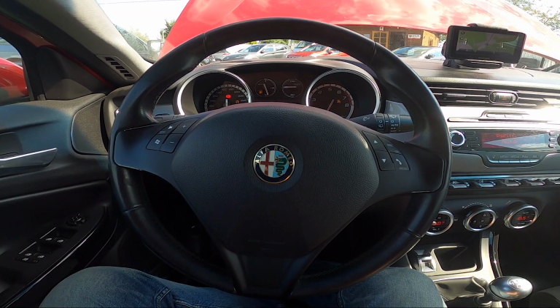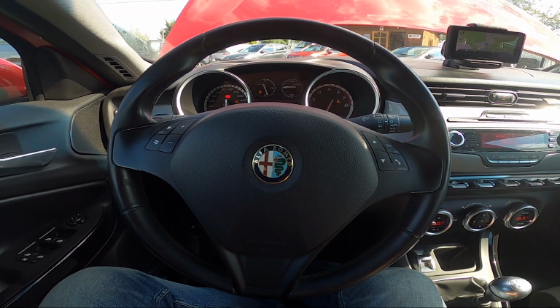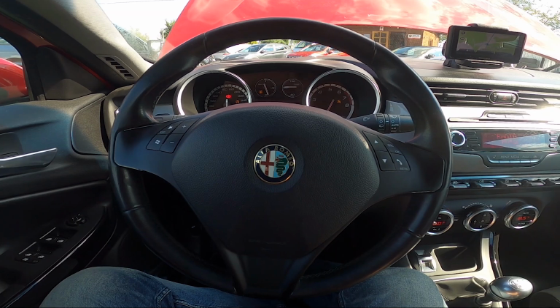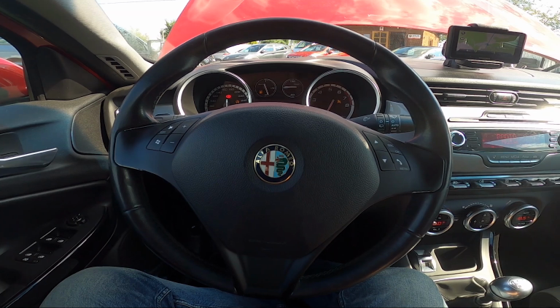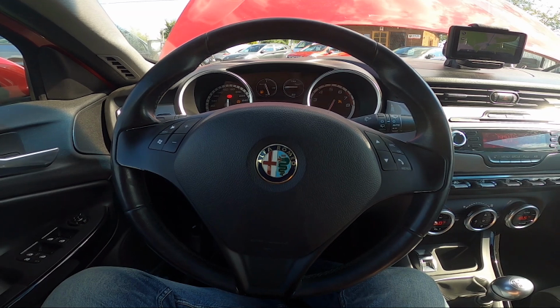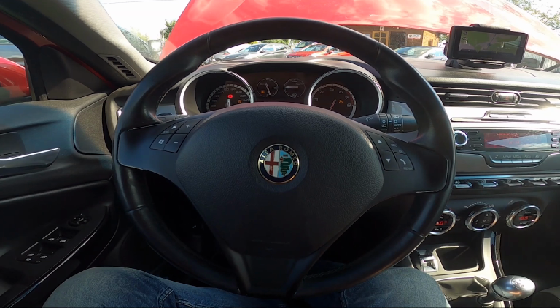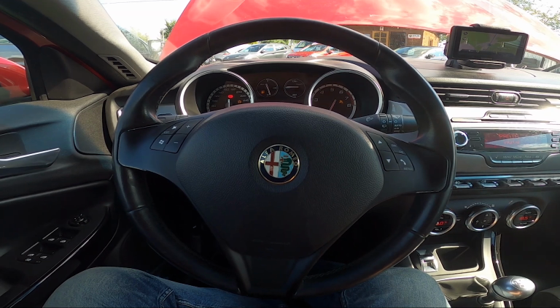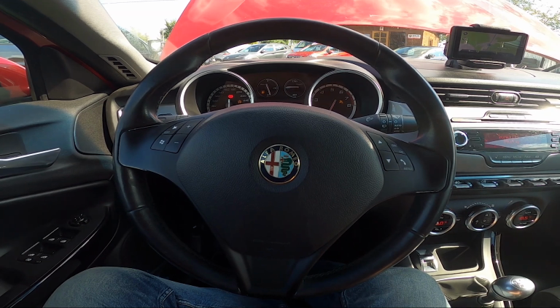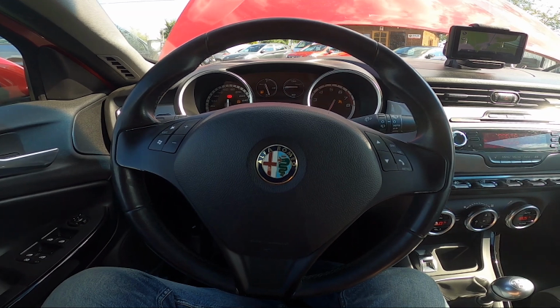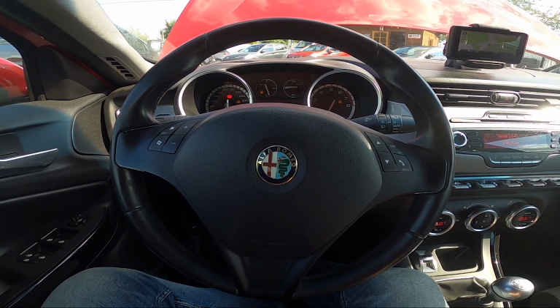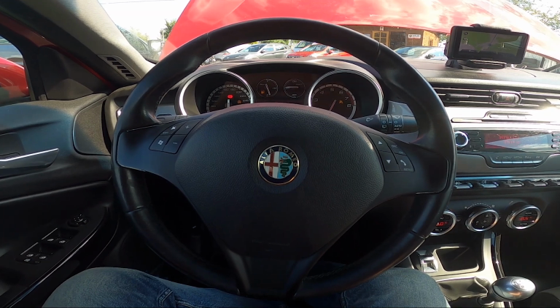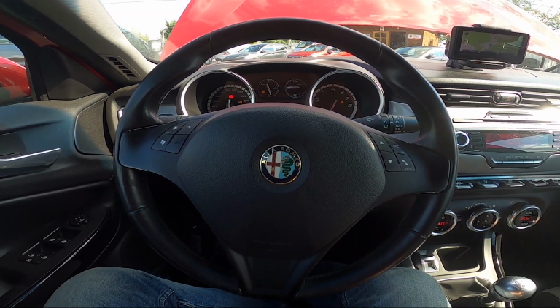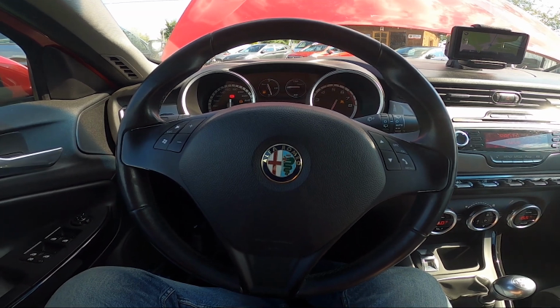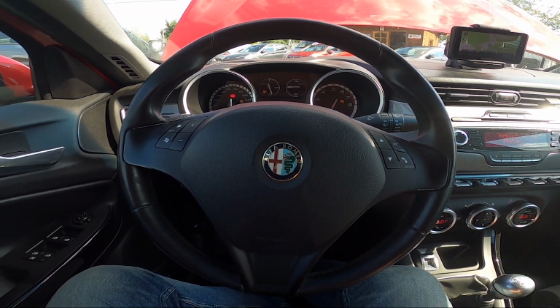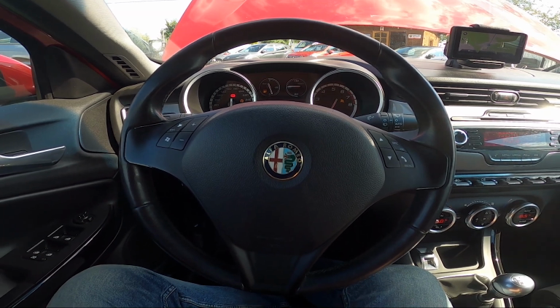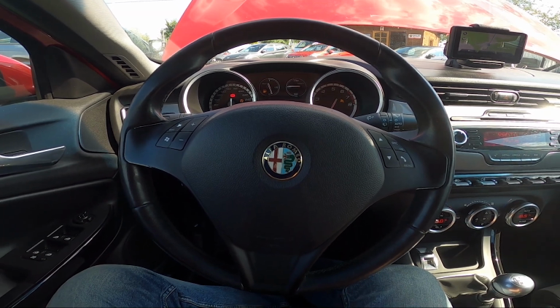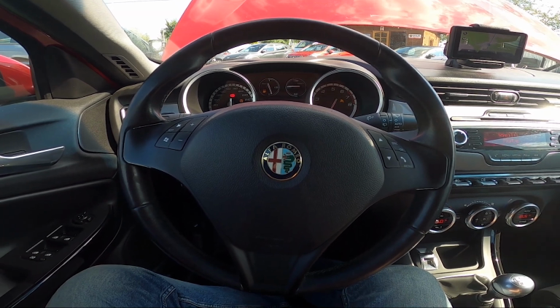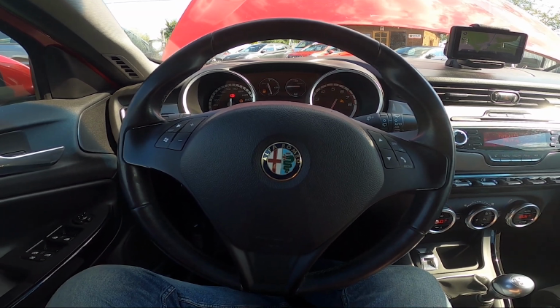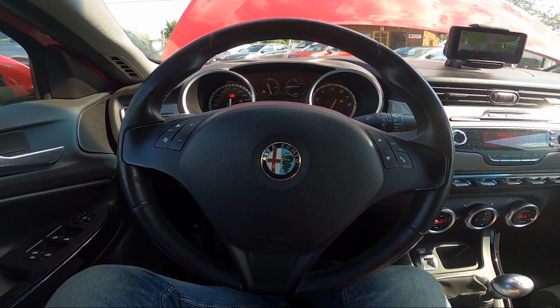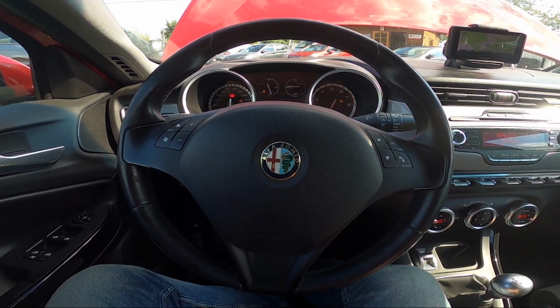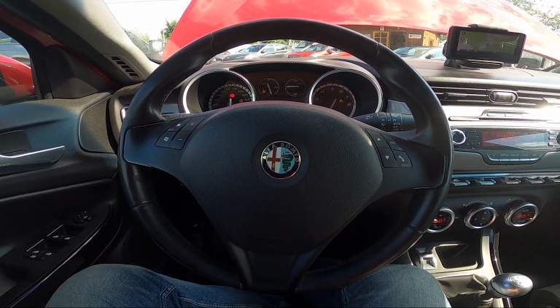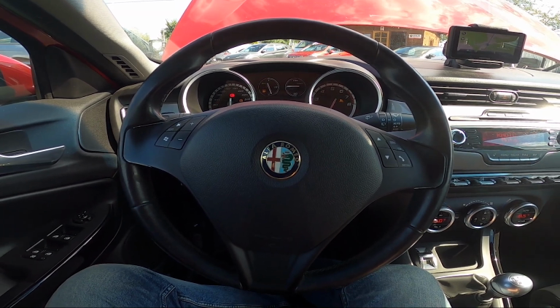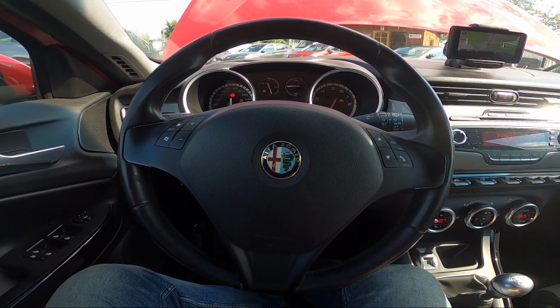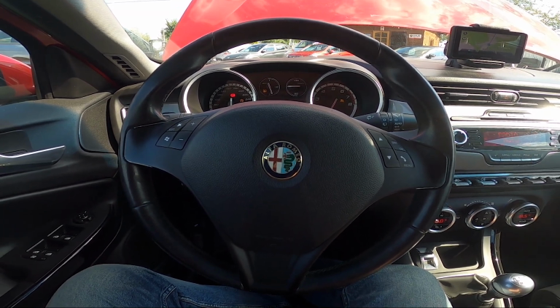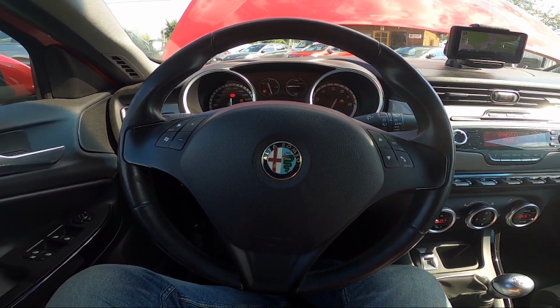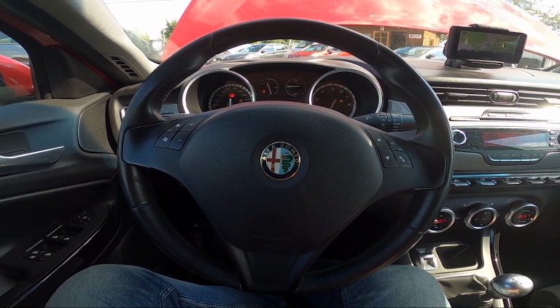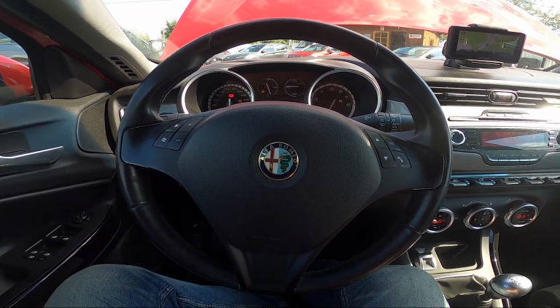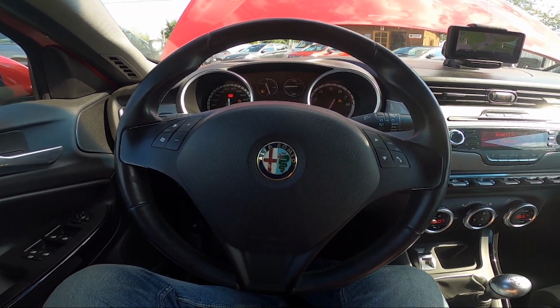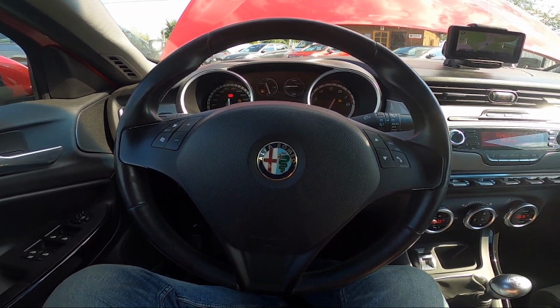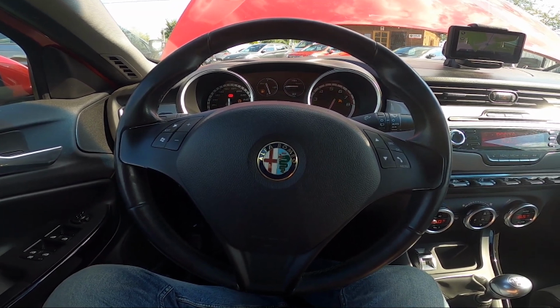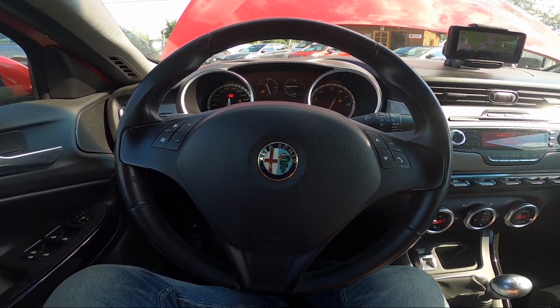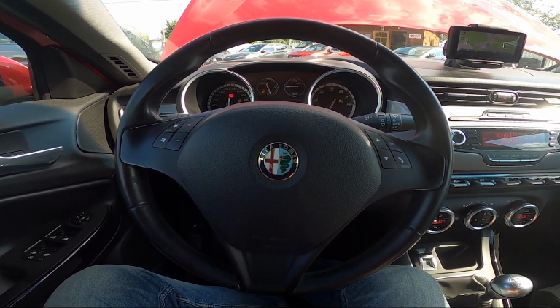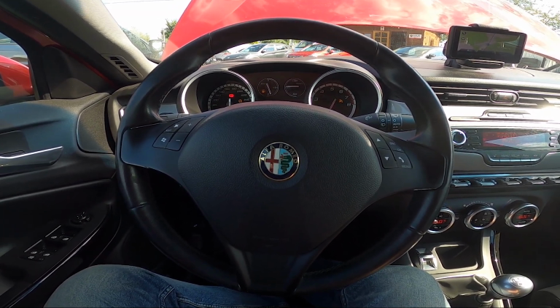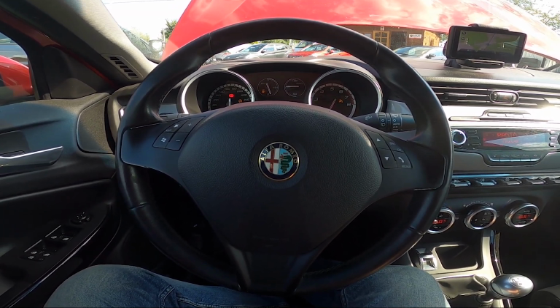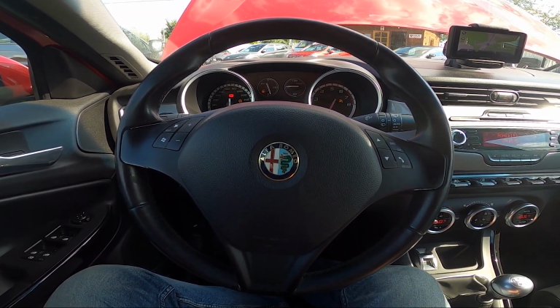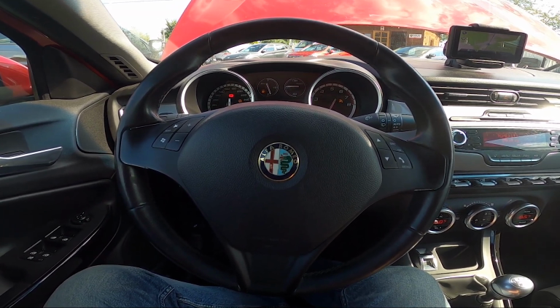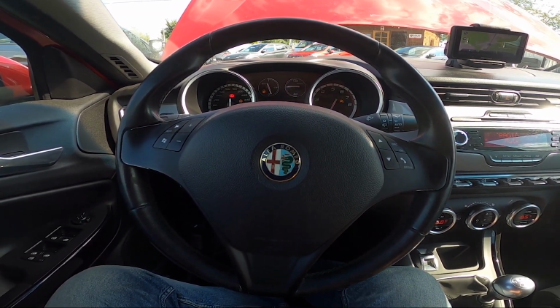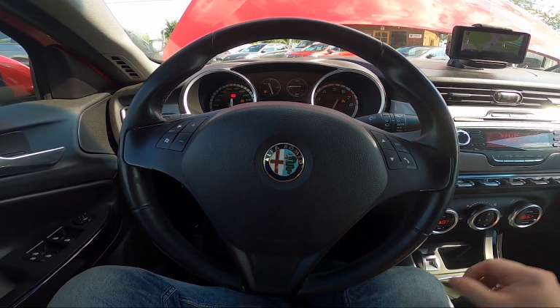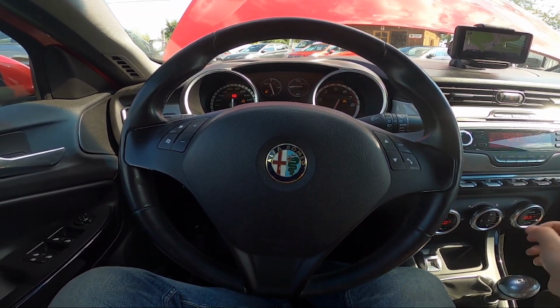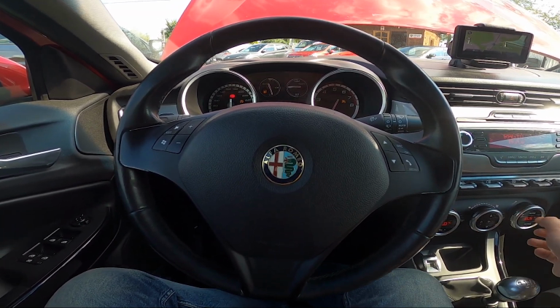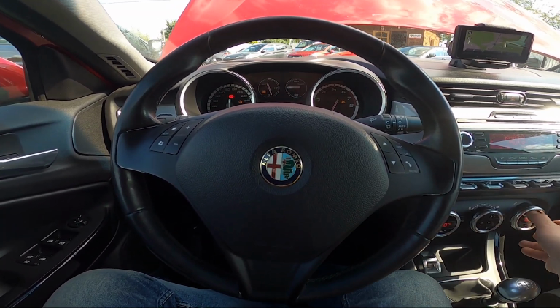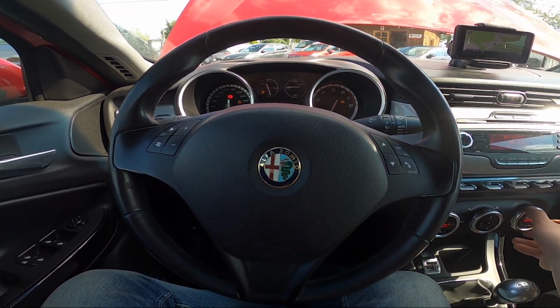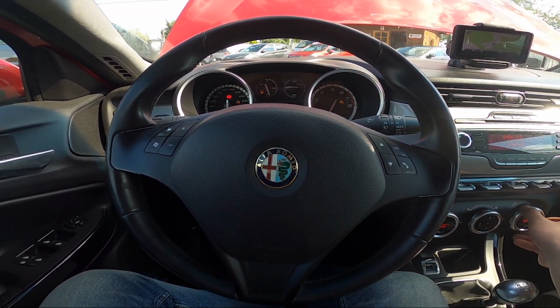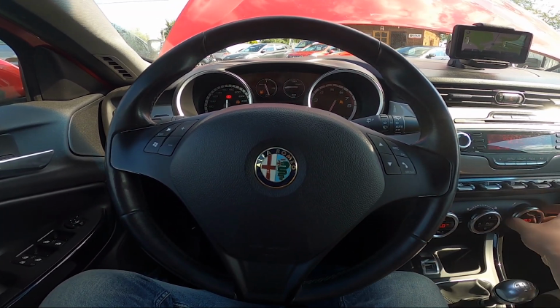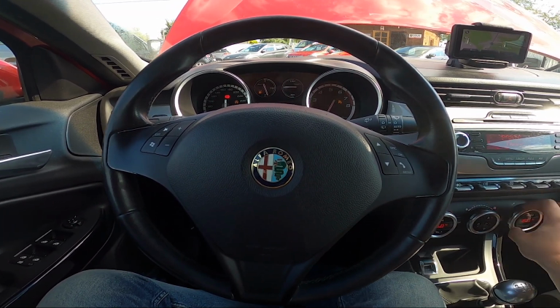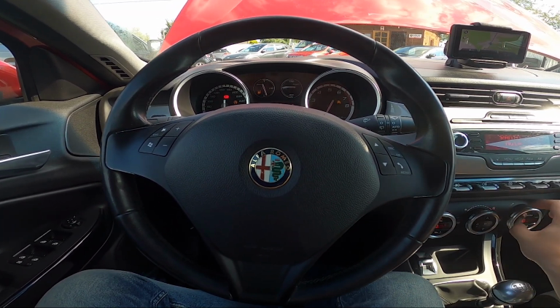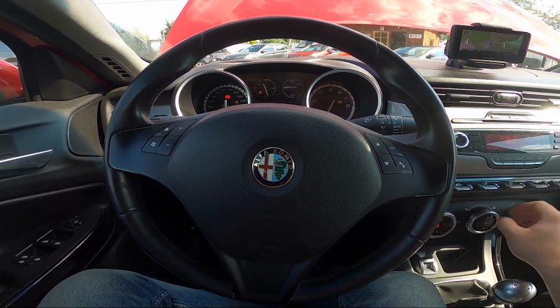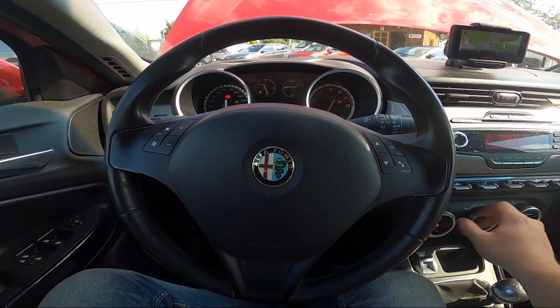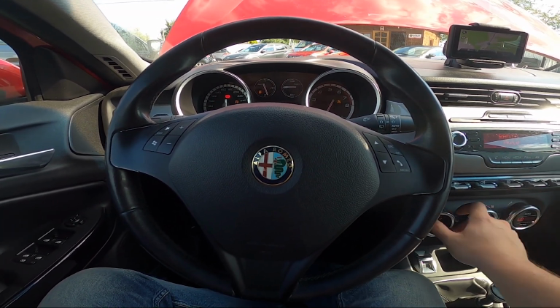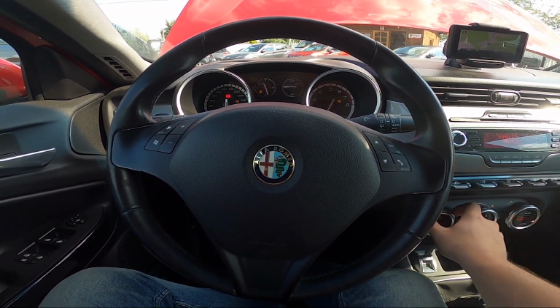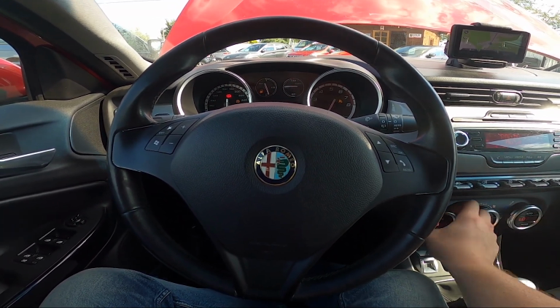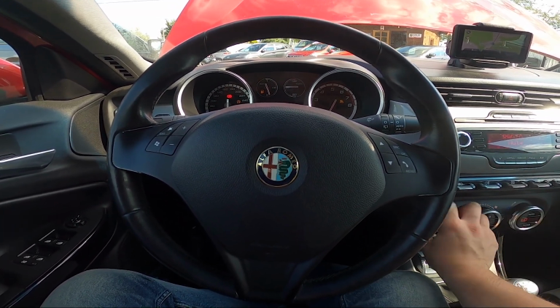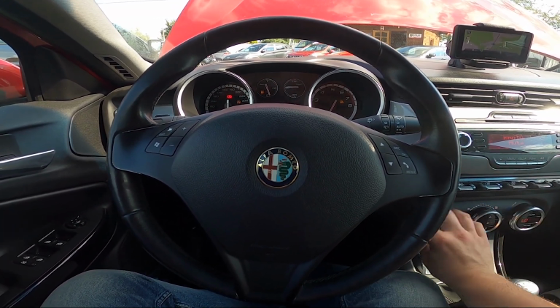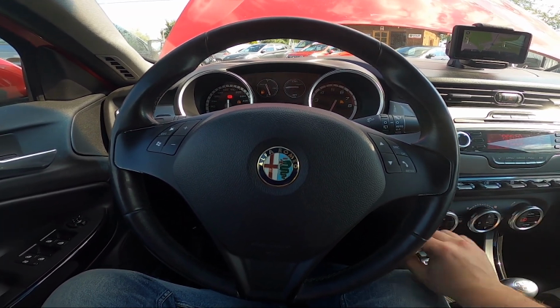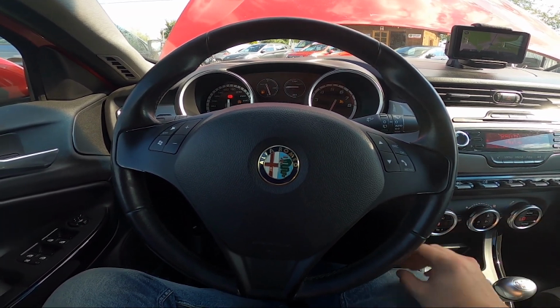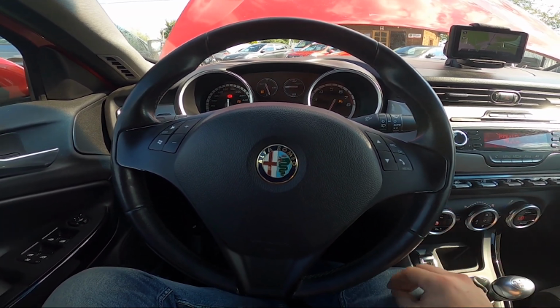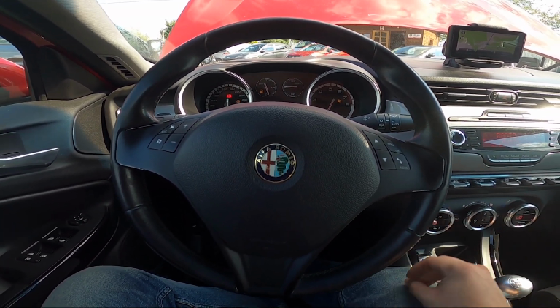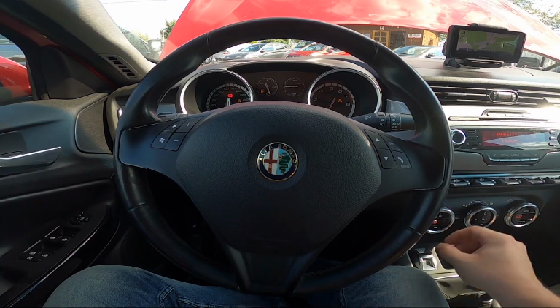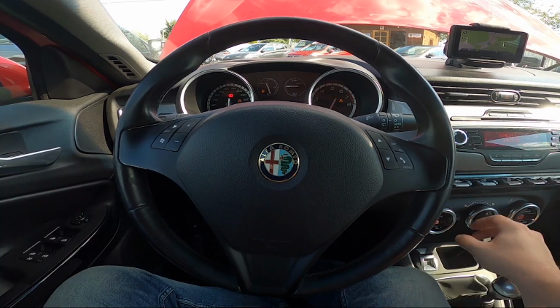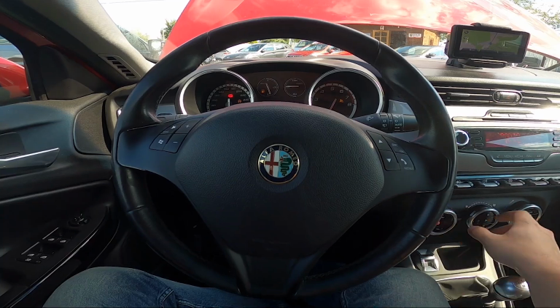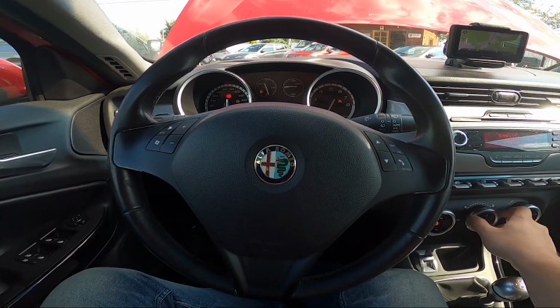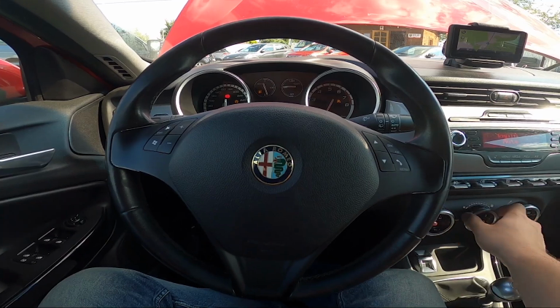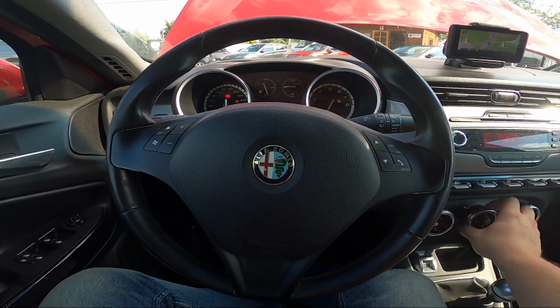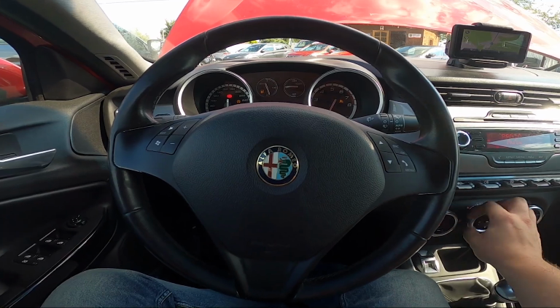Hello, today I'm in Alfa Romeo Giulietta. In this video I'll show you how to change airflow power.